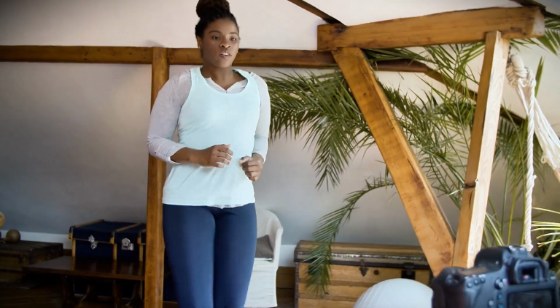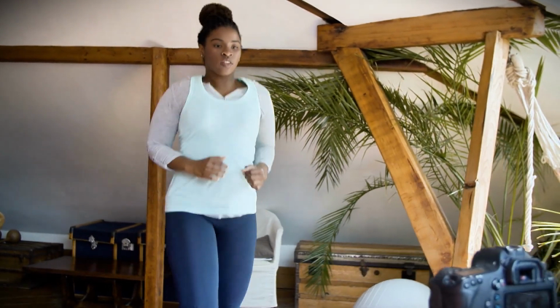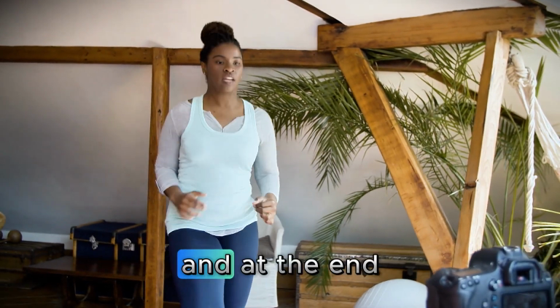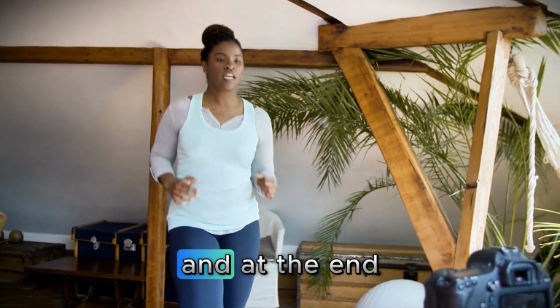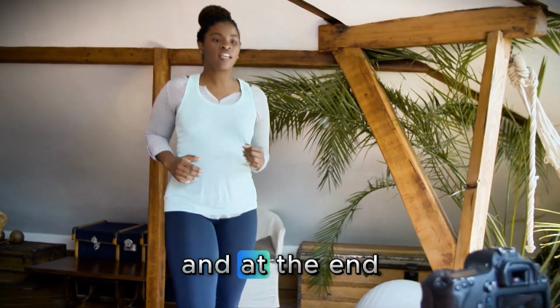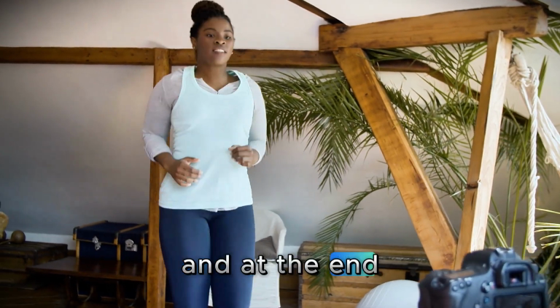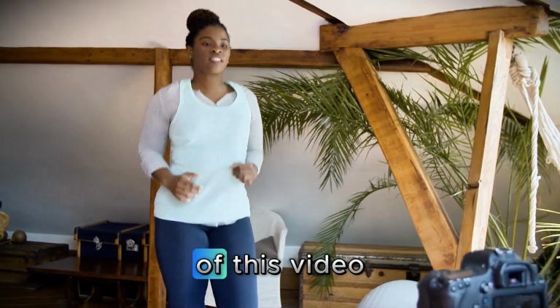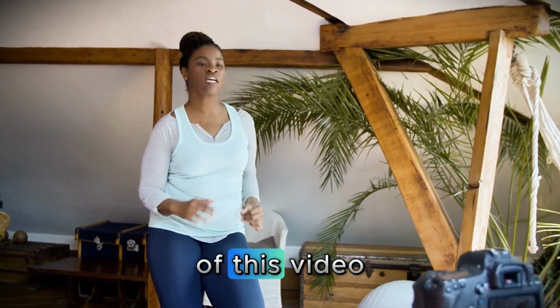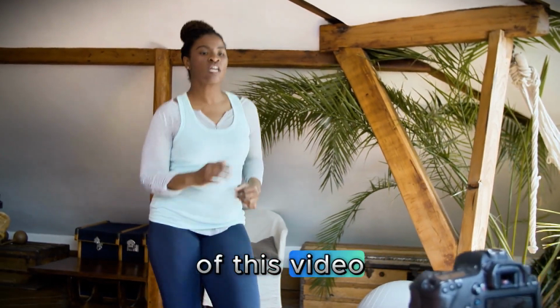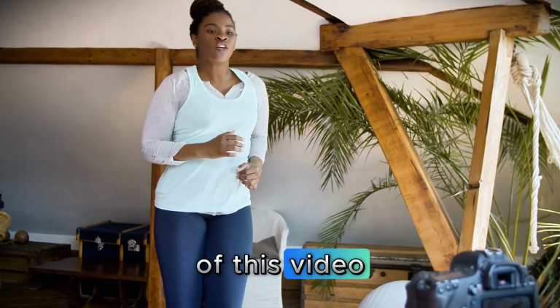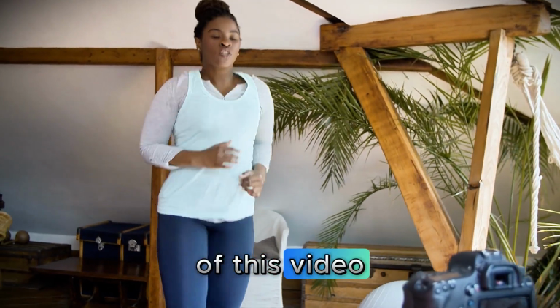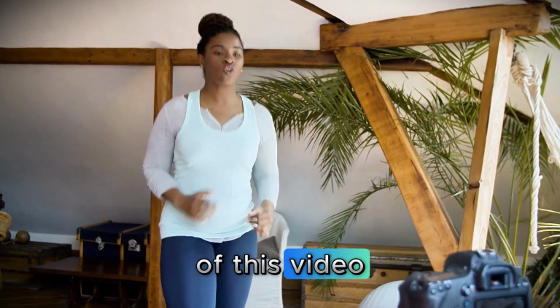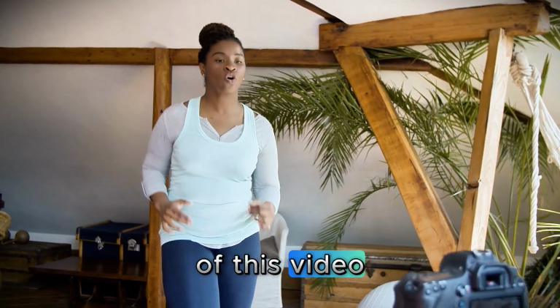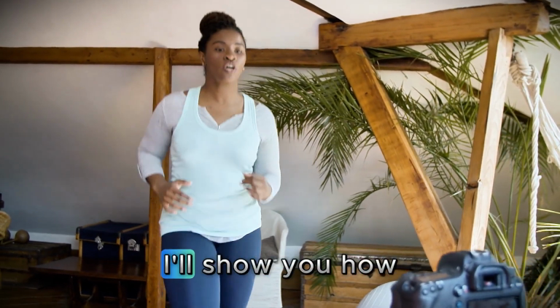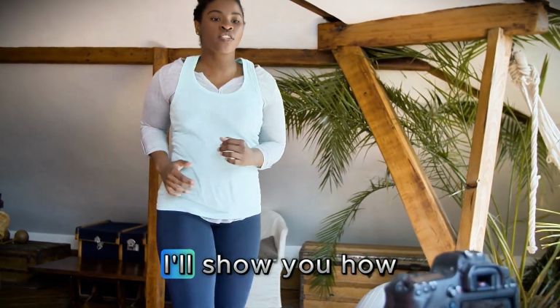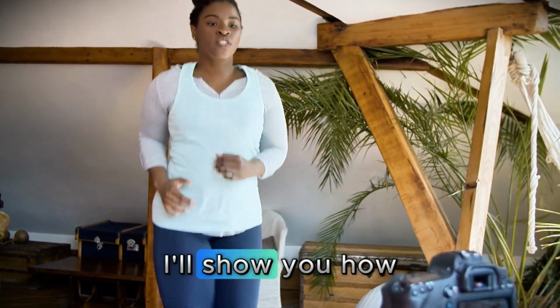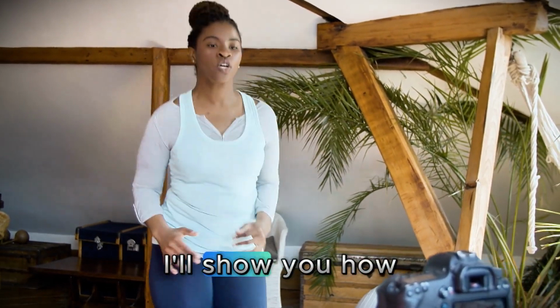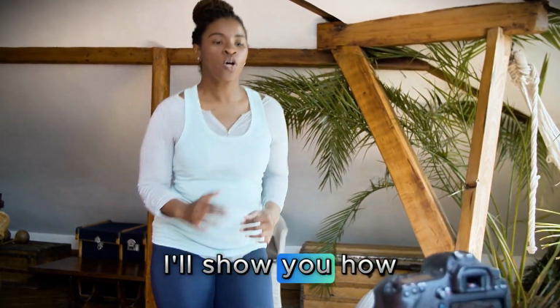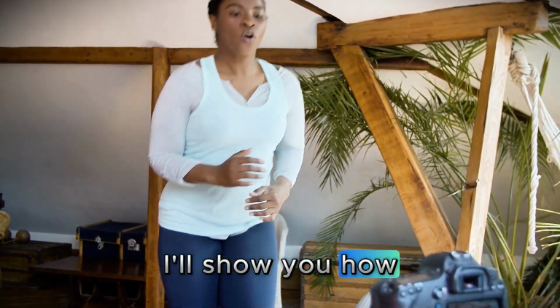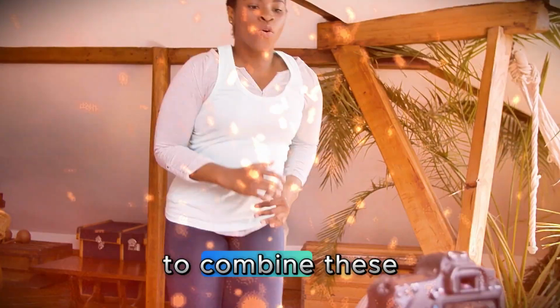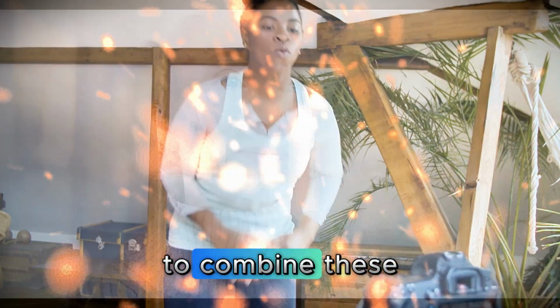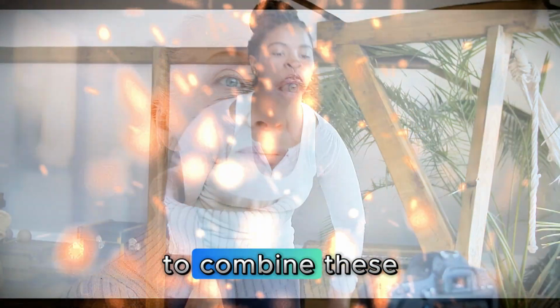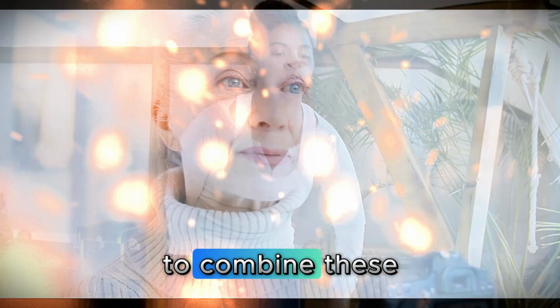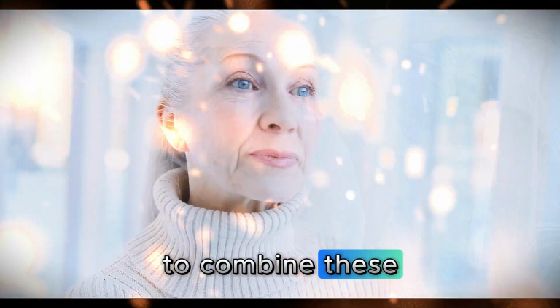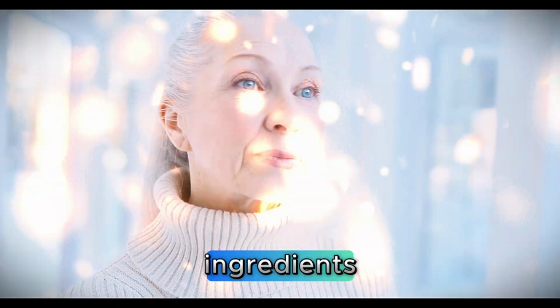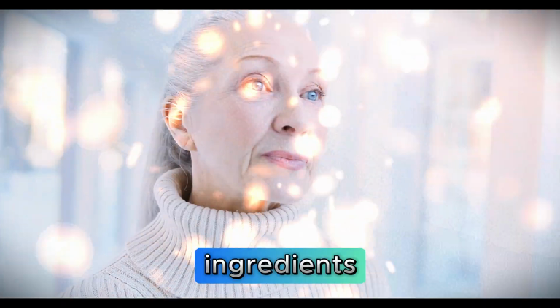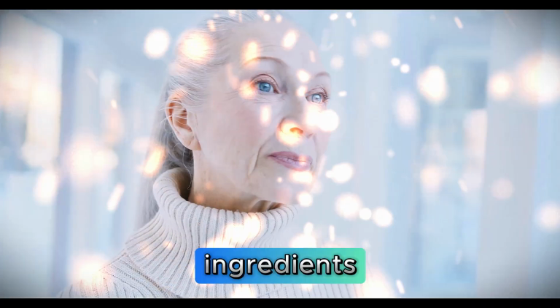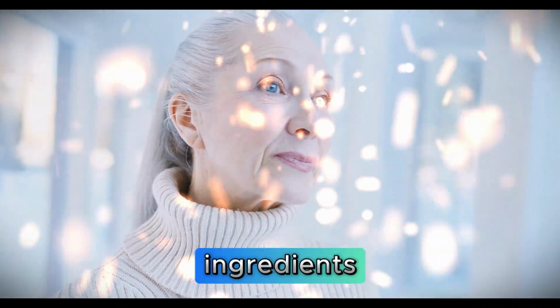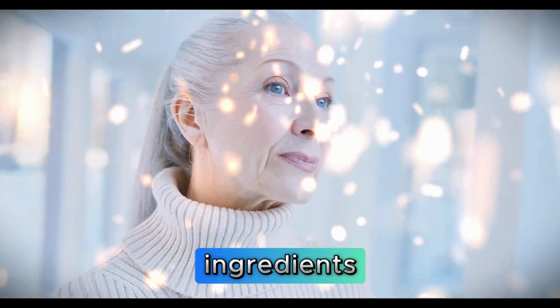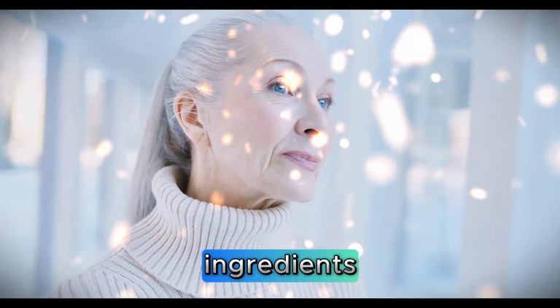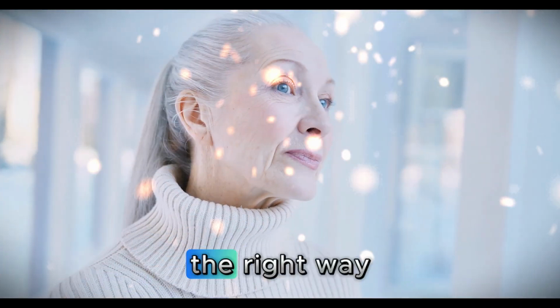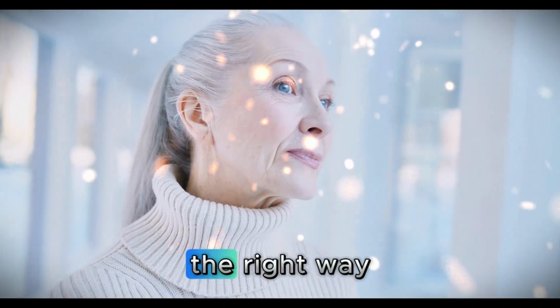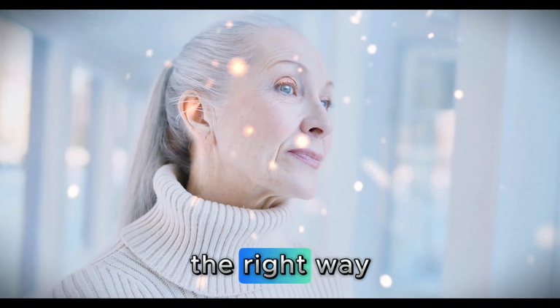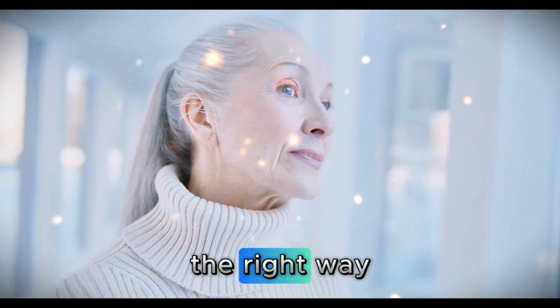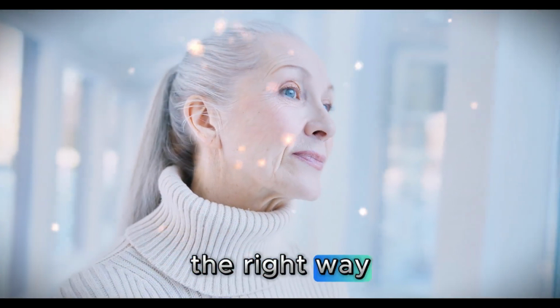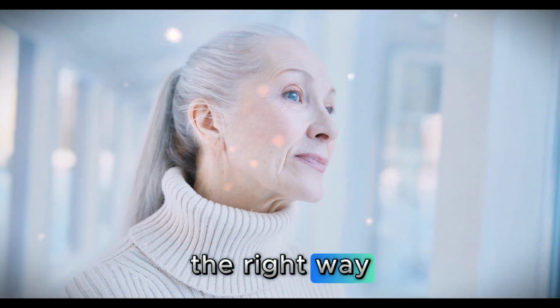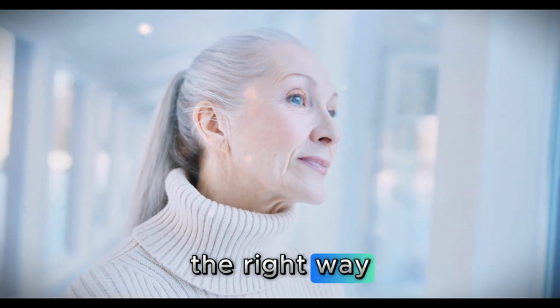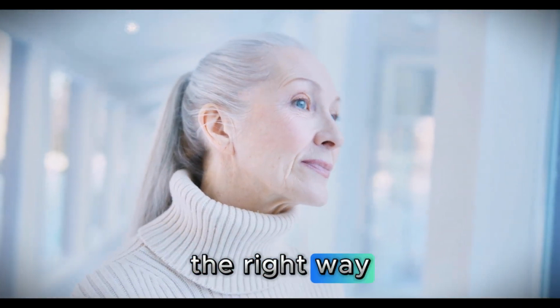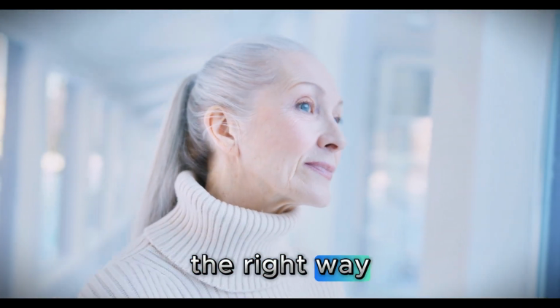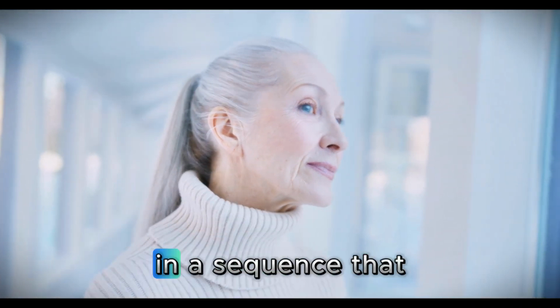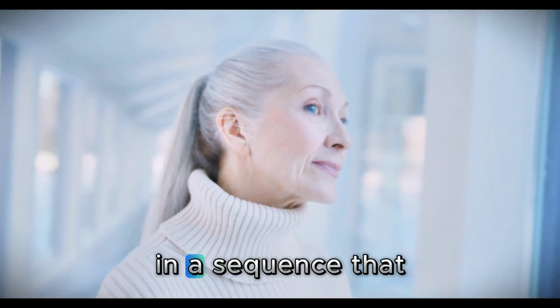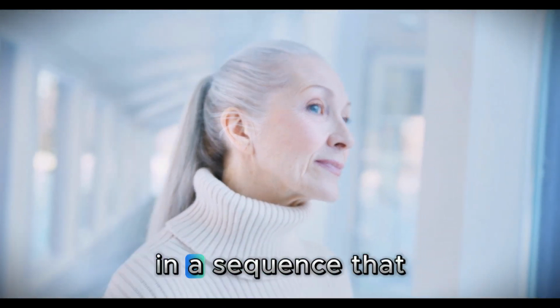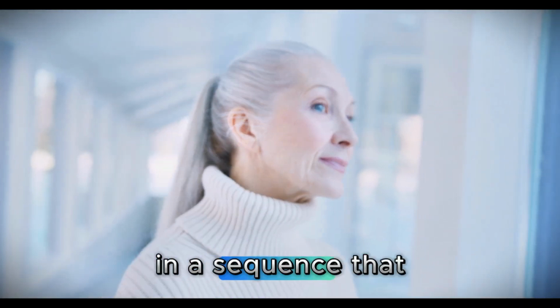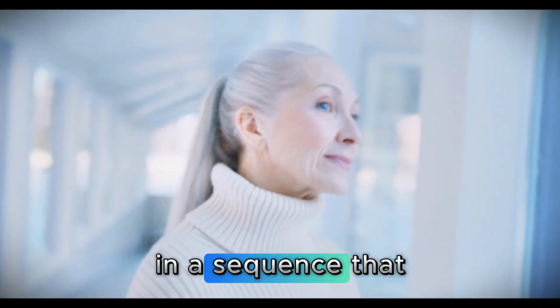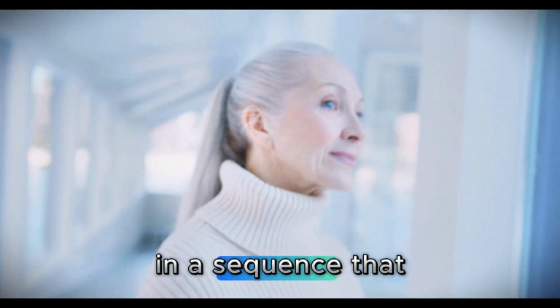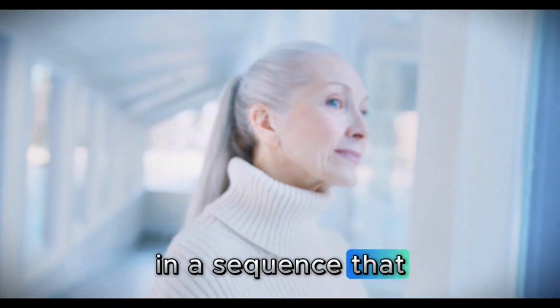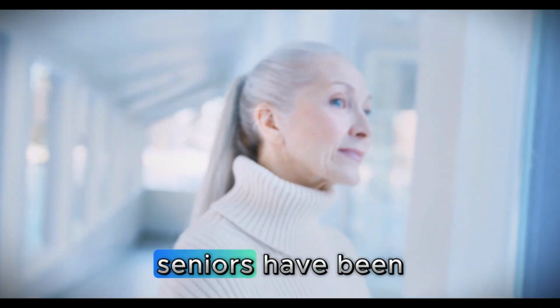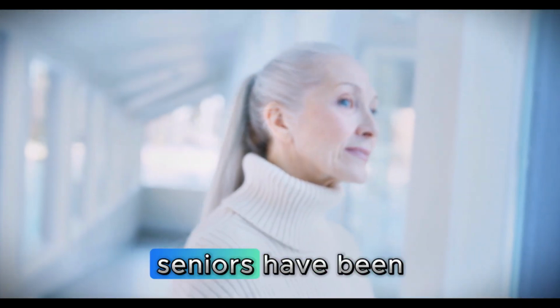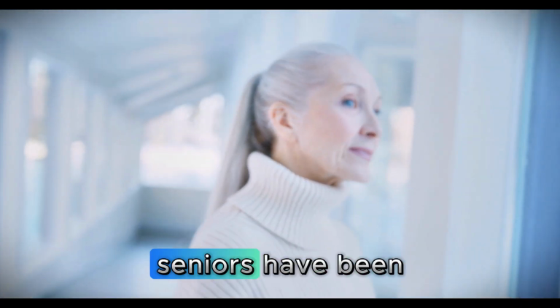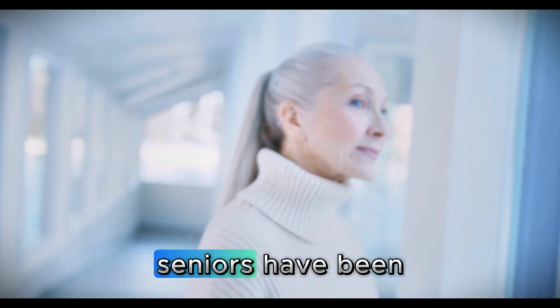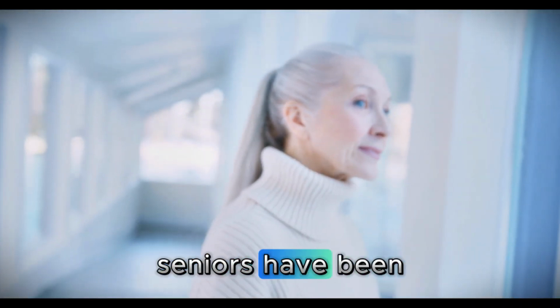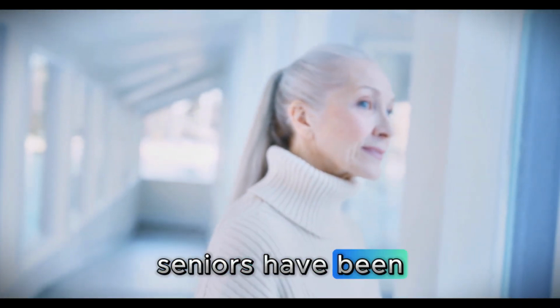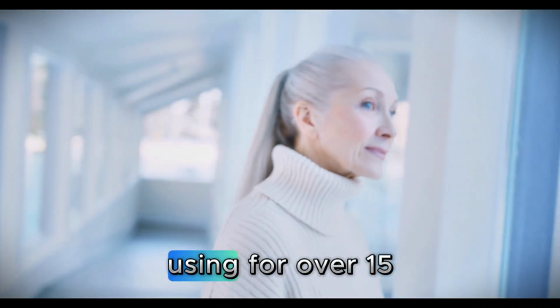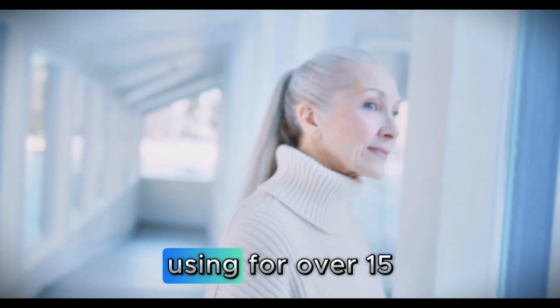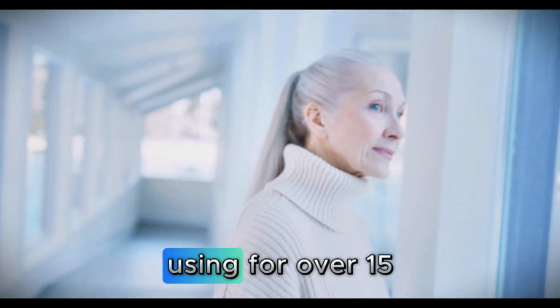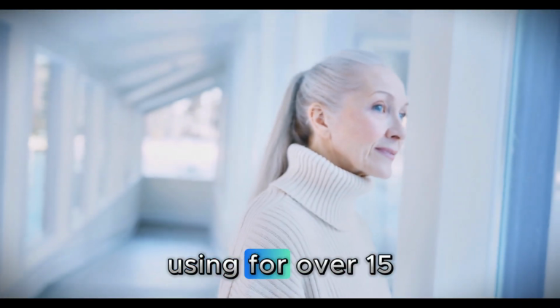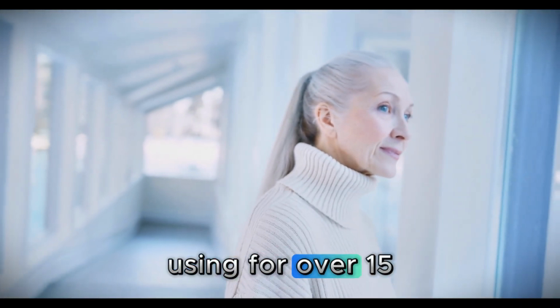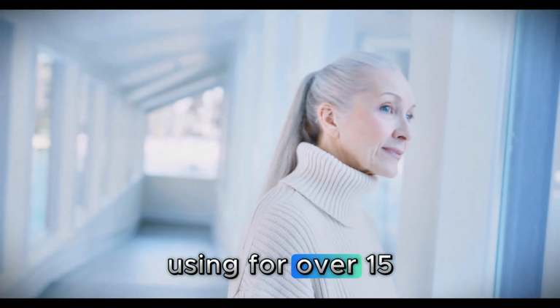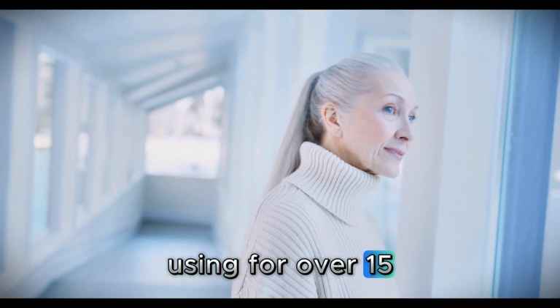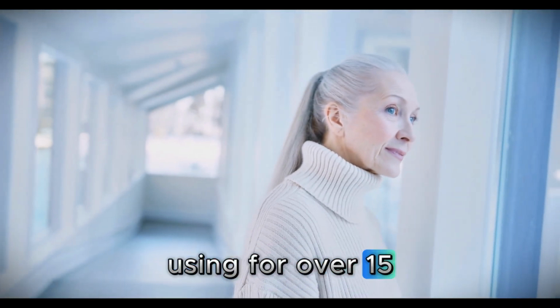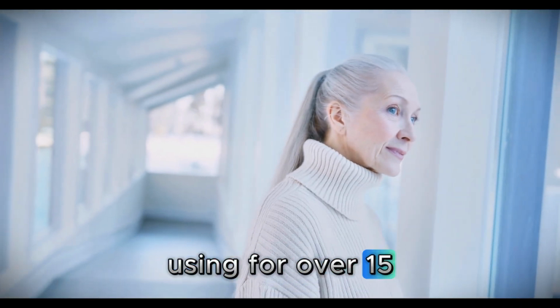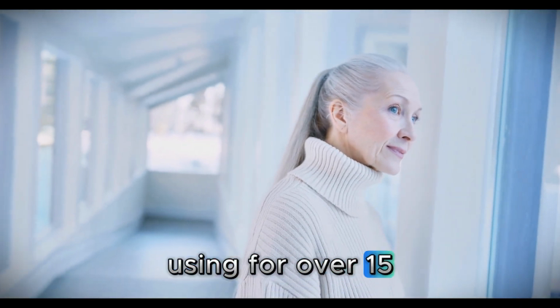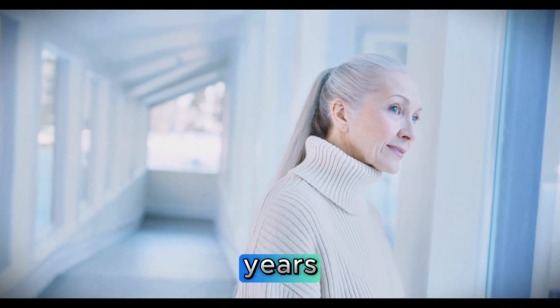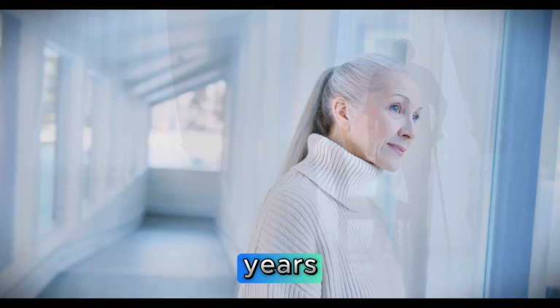At the end of this video, I'll show you how to combine these ingredients the right way, in a sequence that seniors have been using for over 15 years.